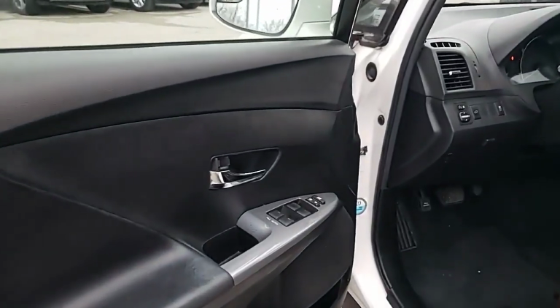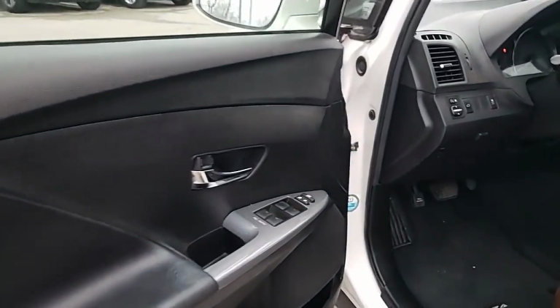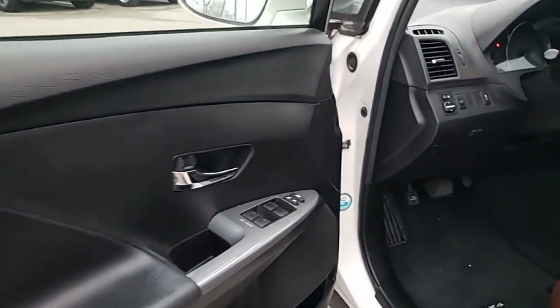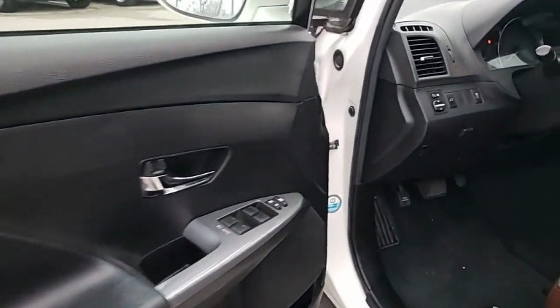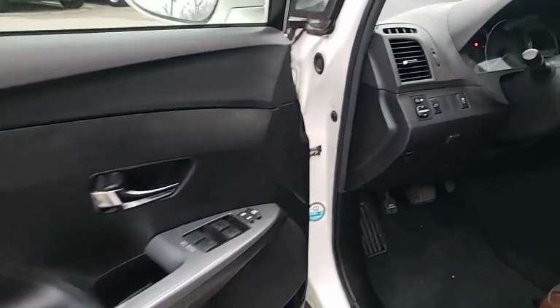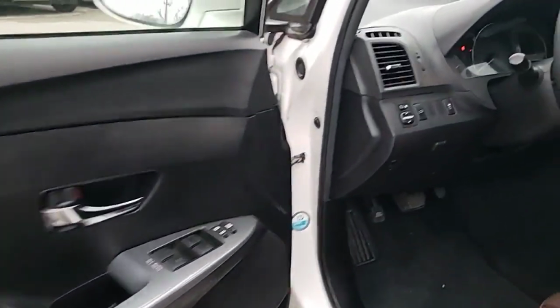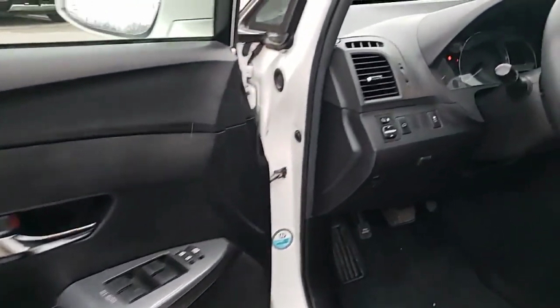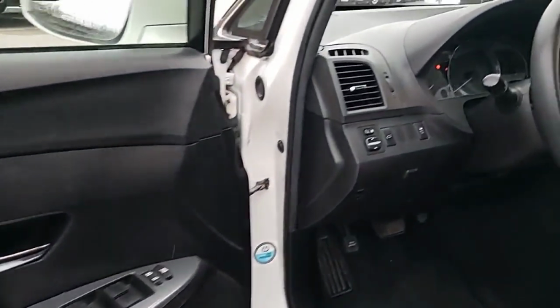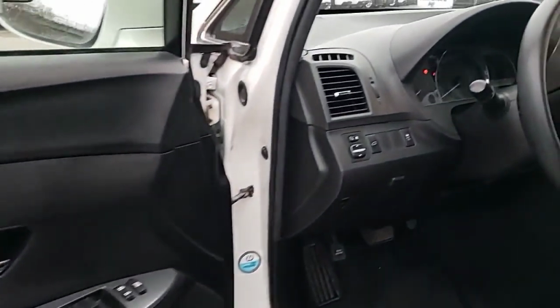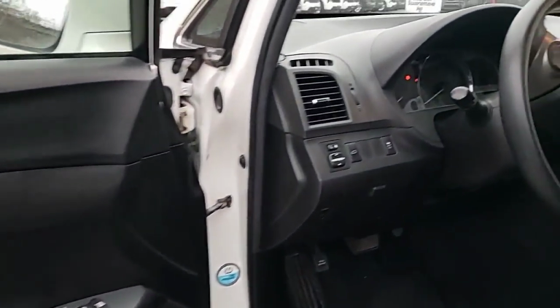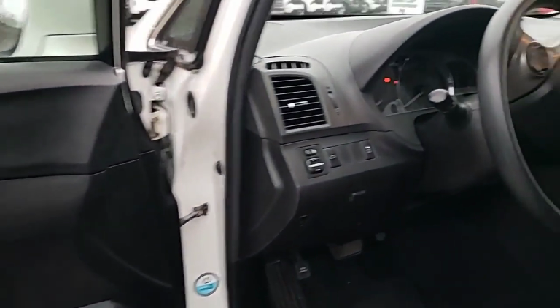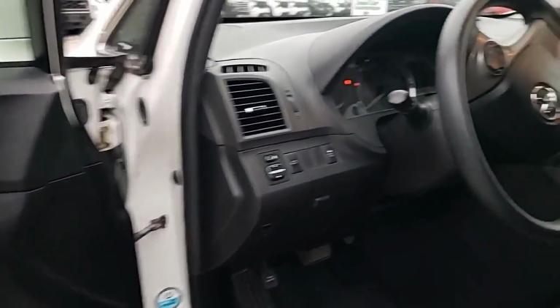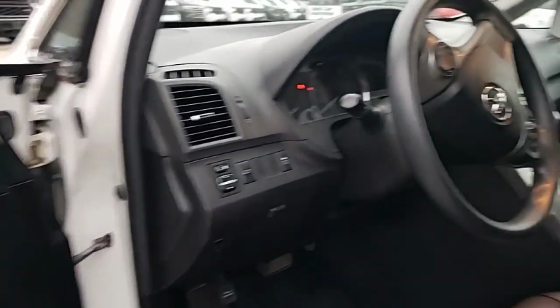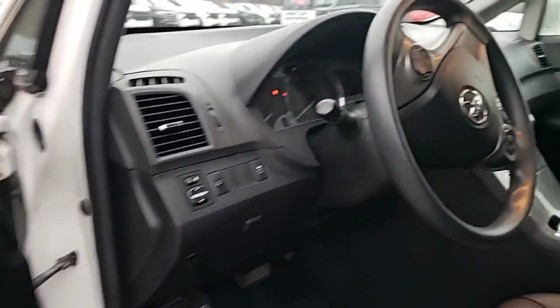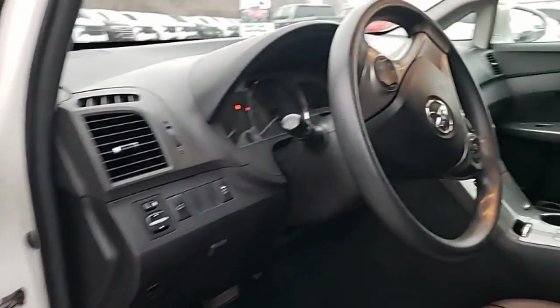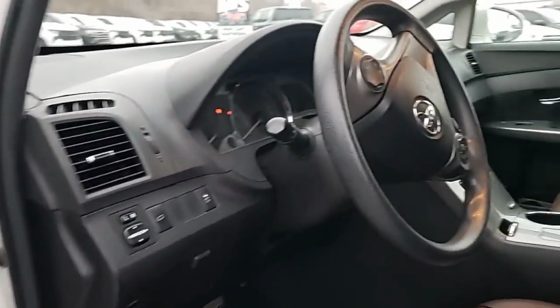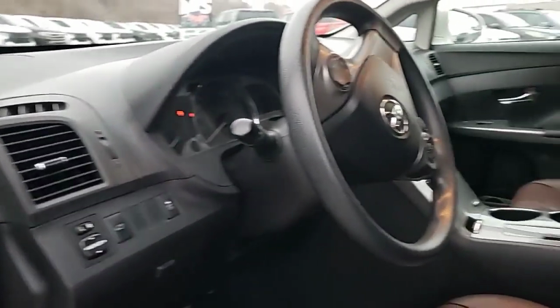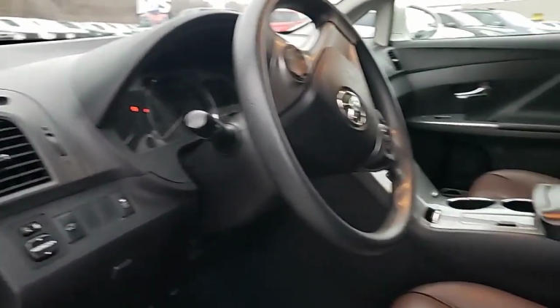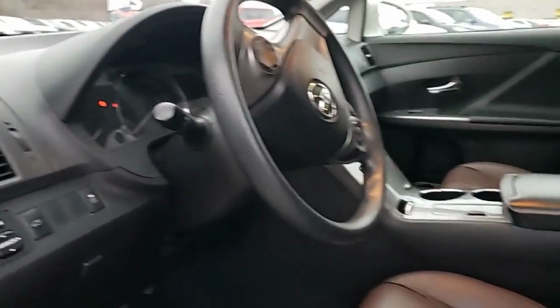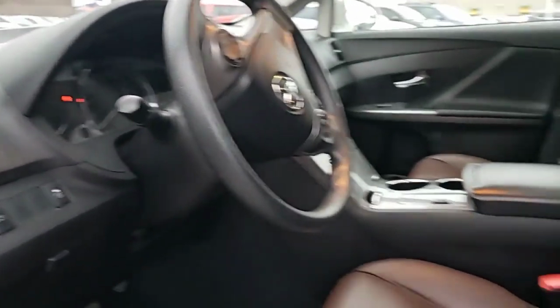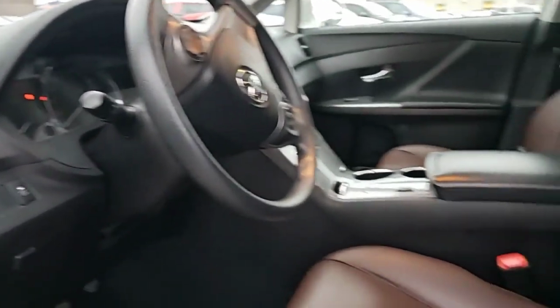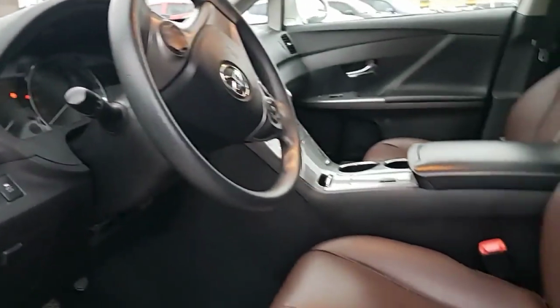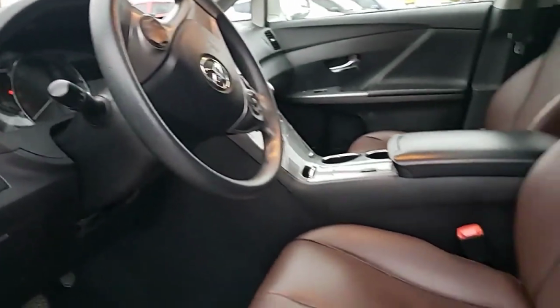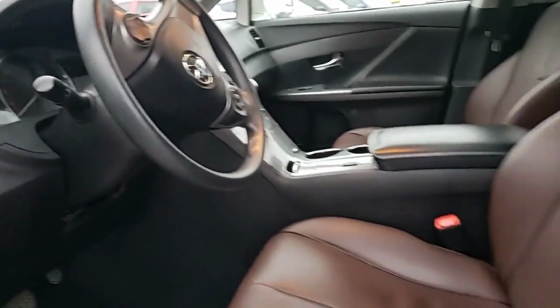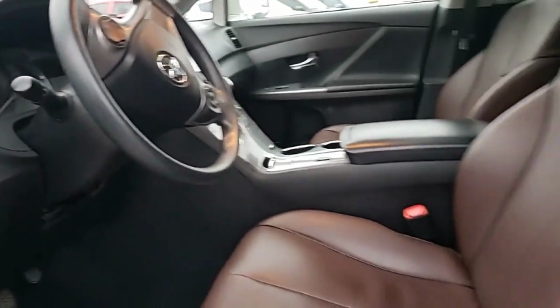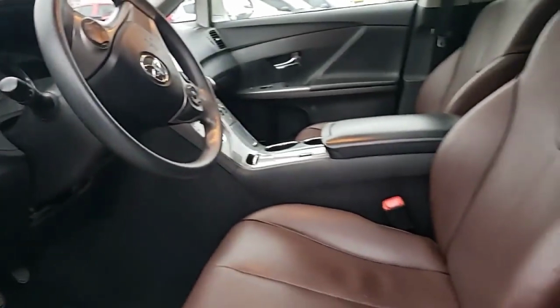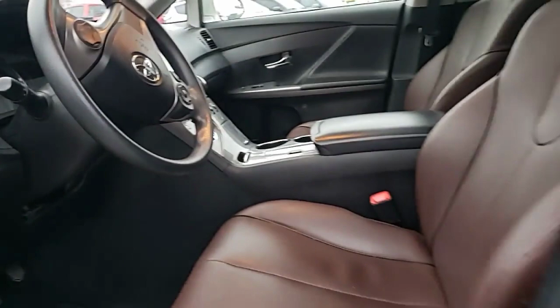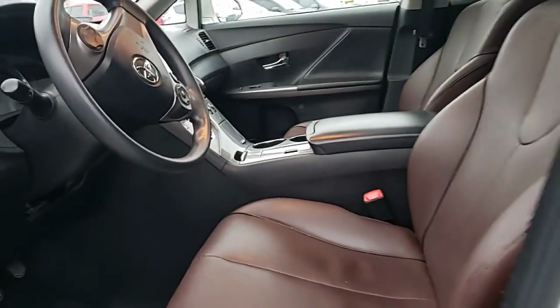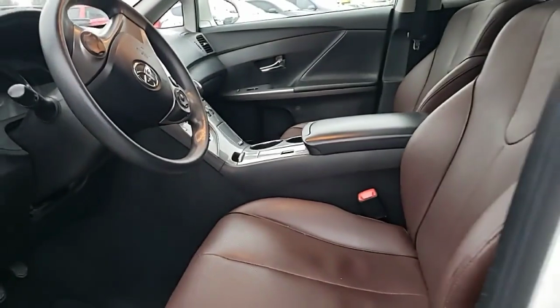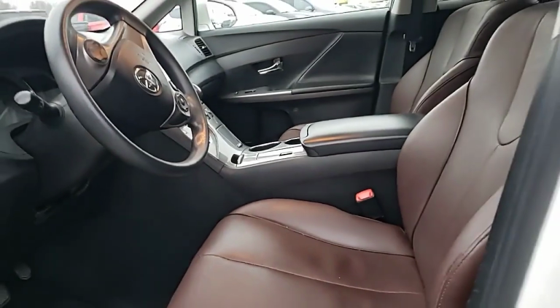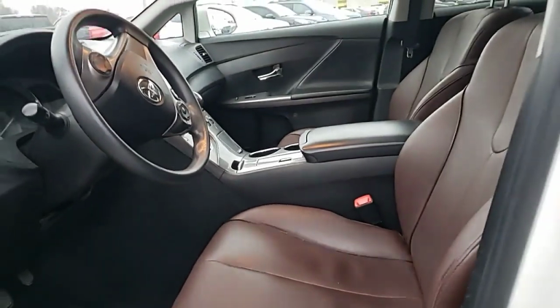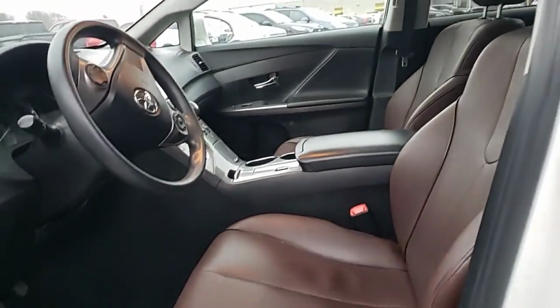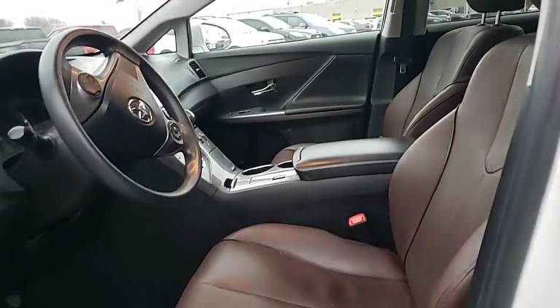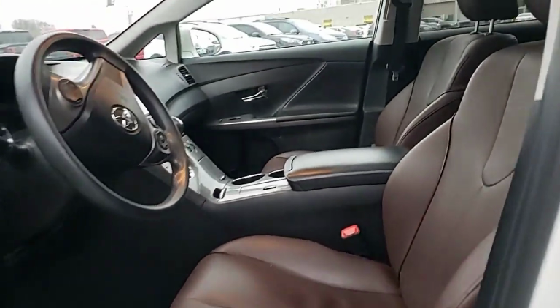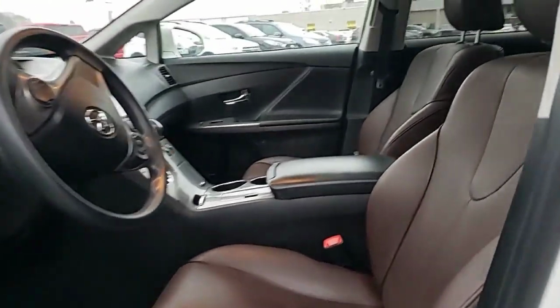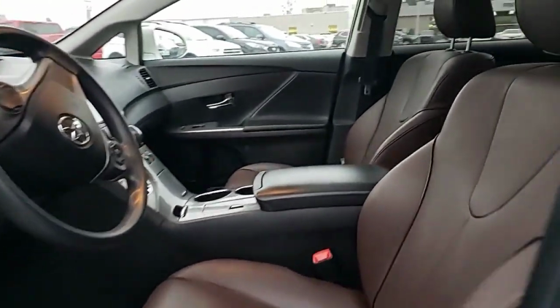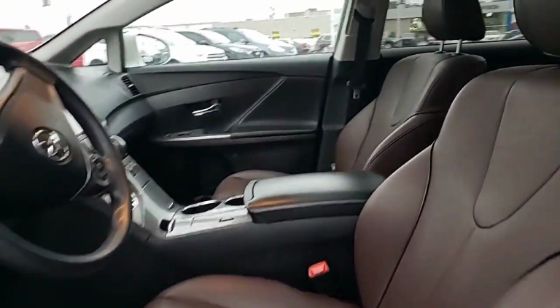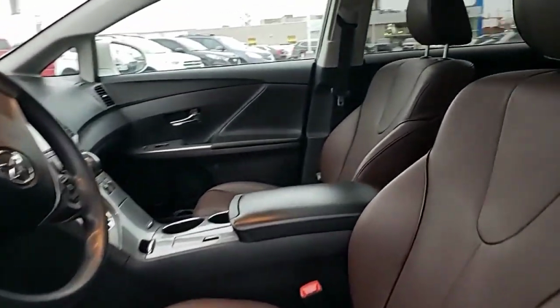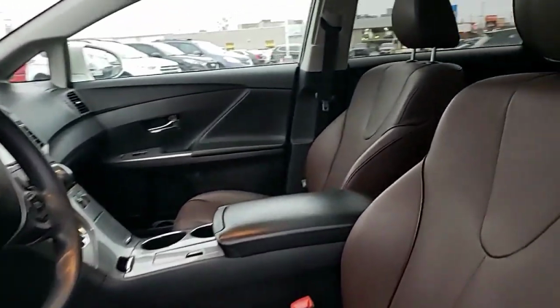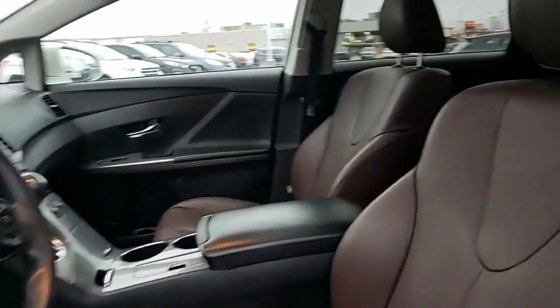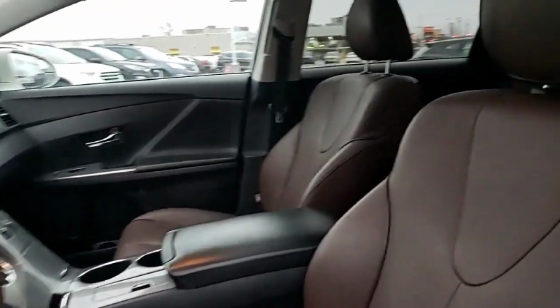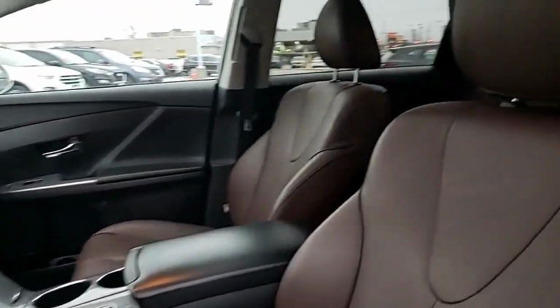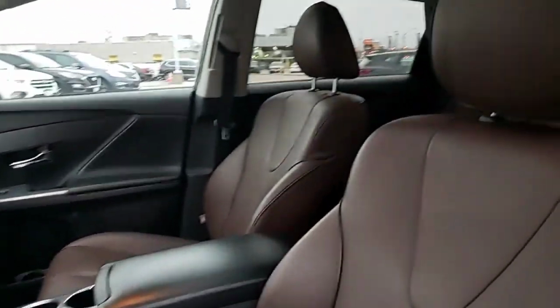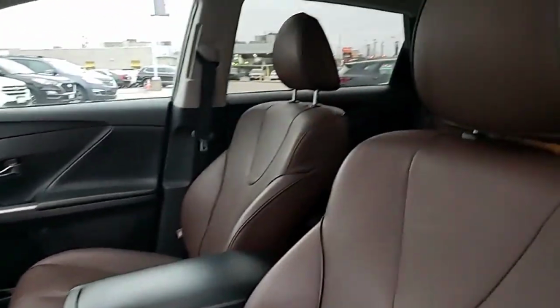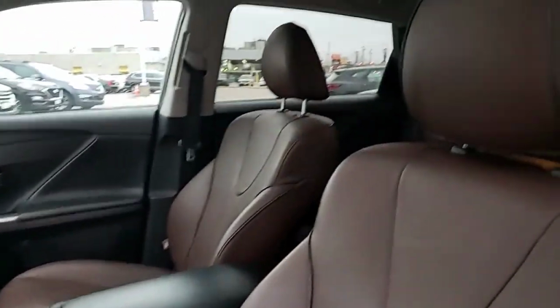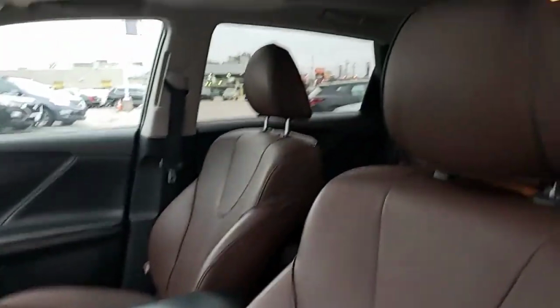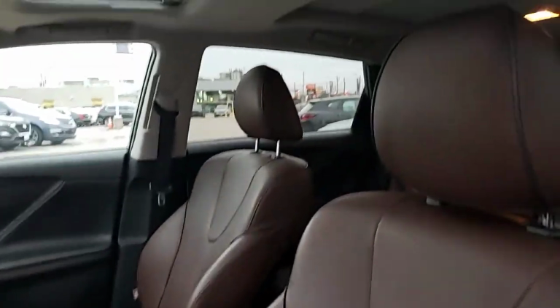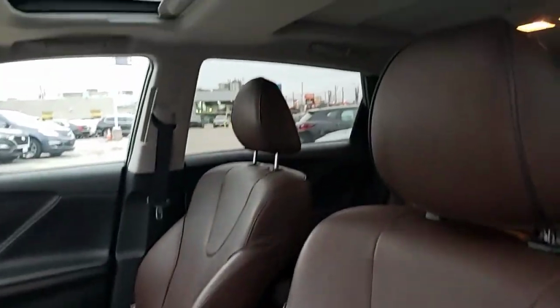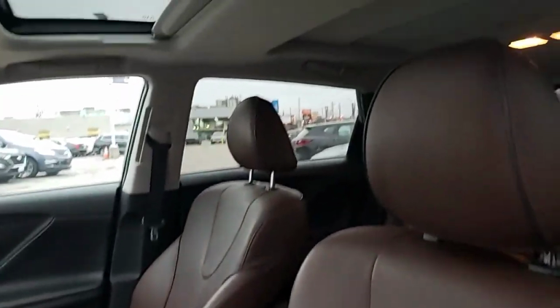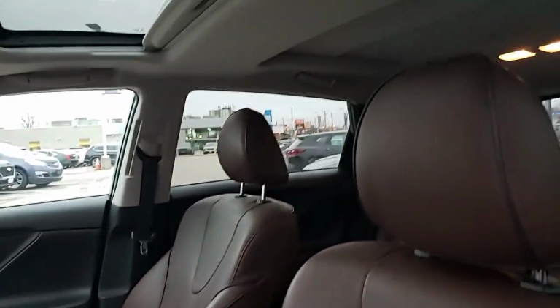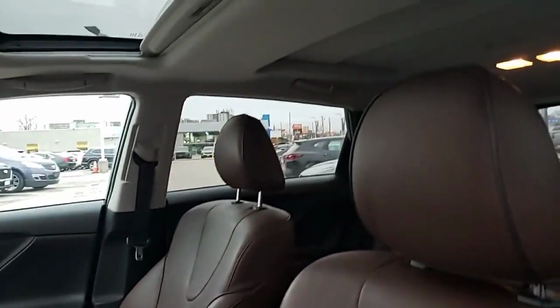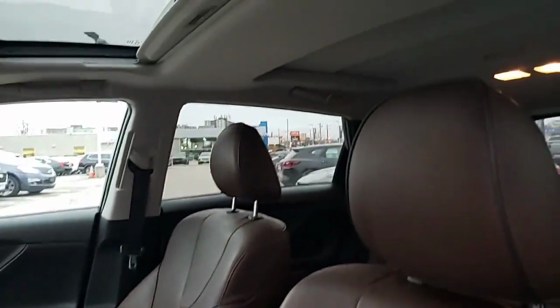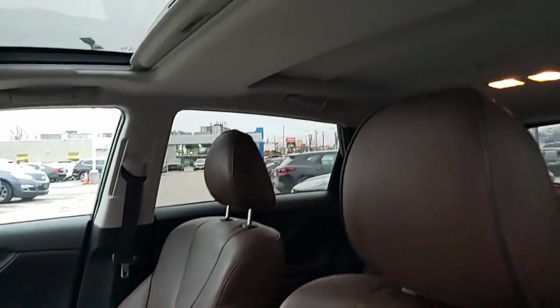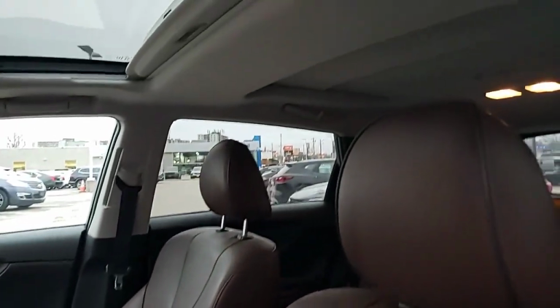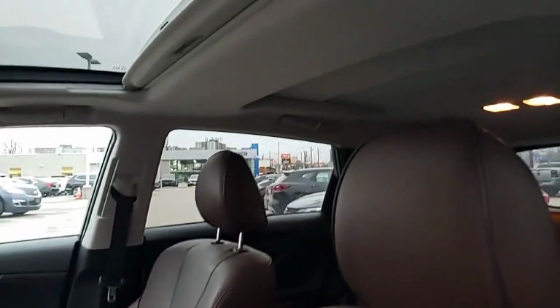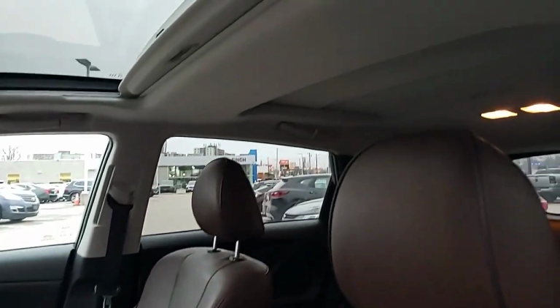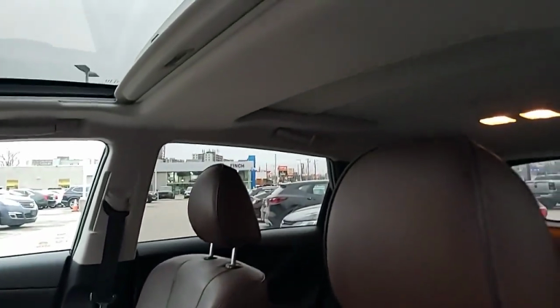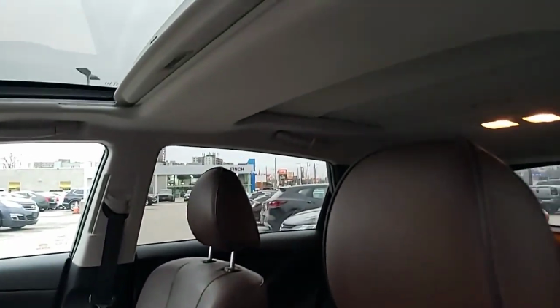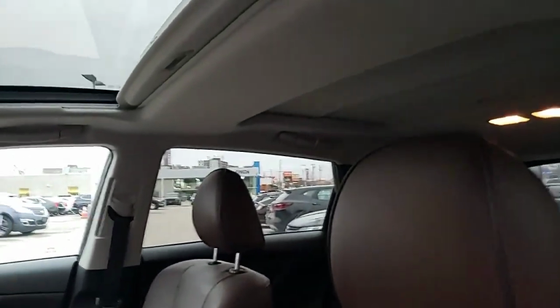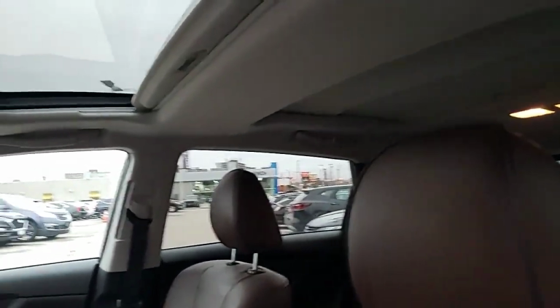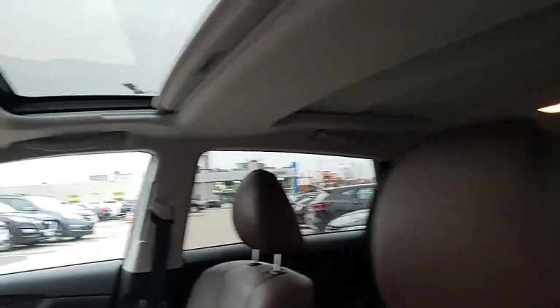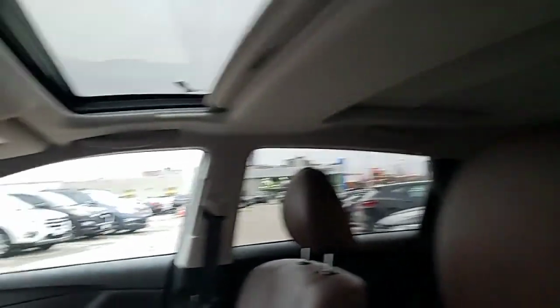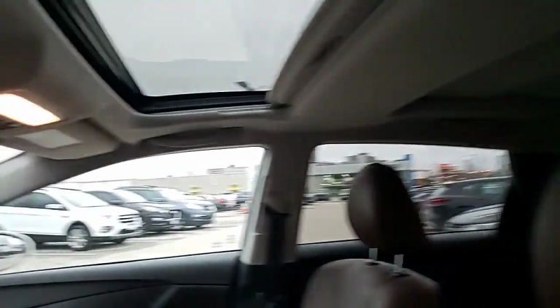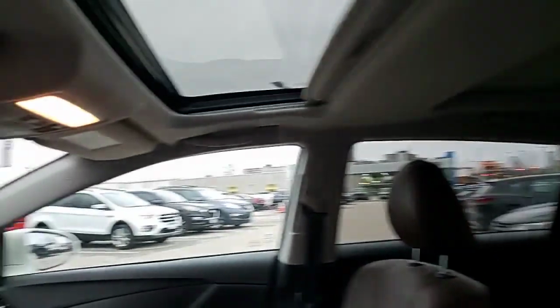Inside you can see that the interior has been well cared for — this is how it's come in. Clean, clean as a whistle.